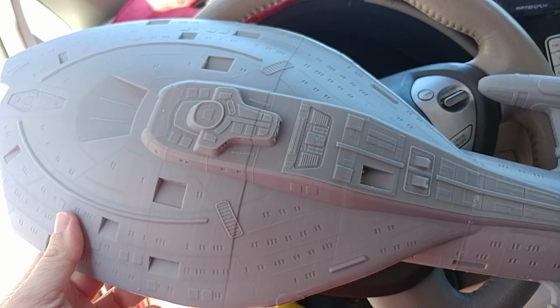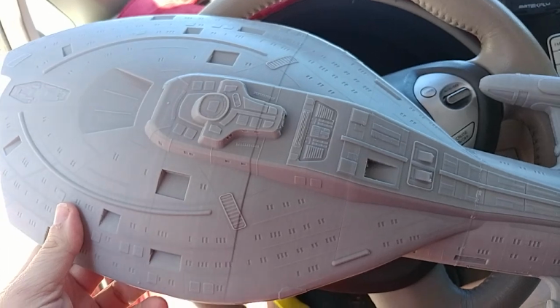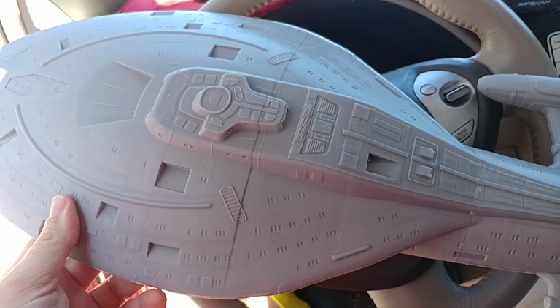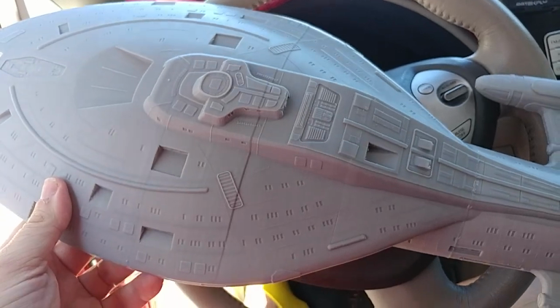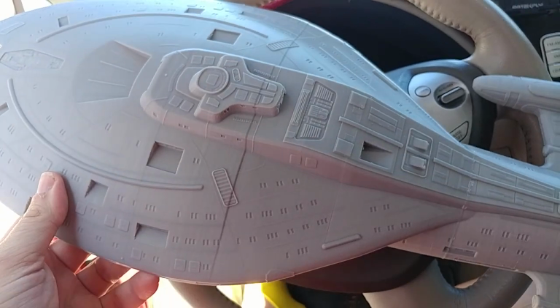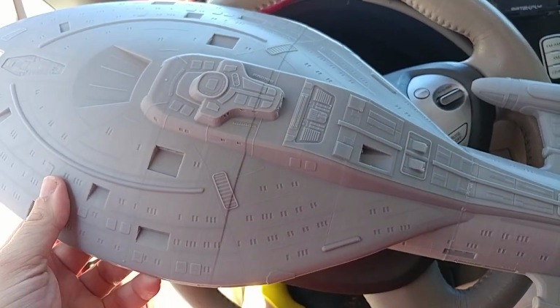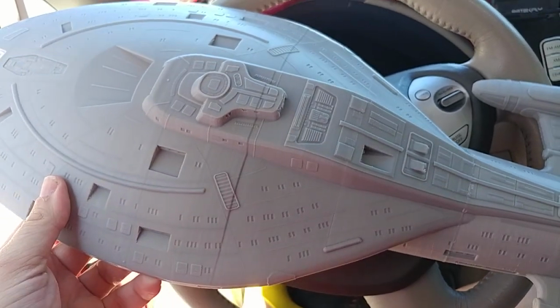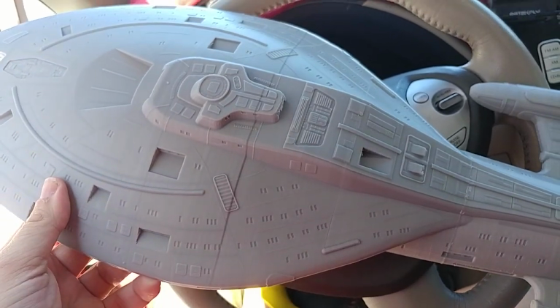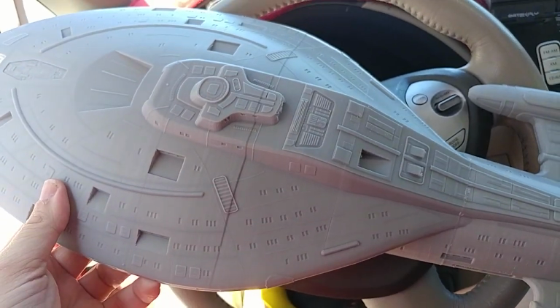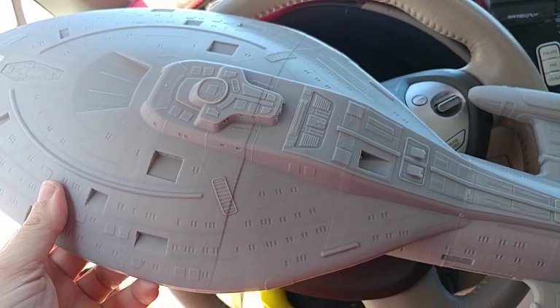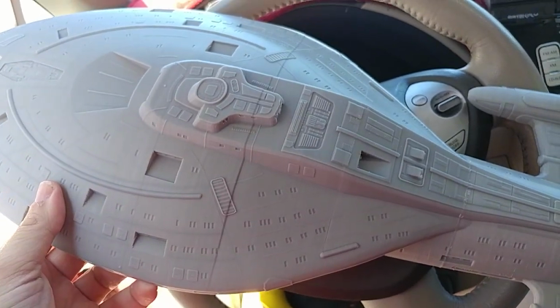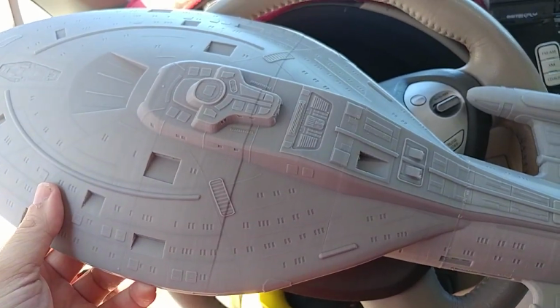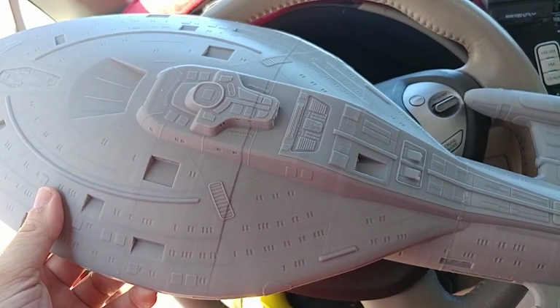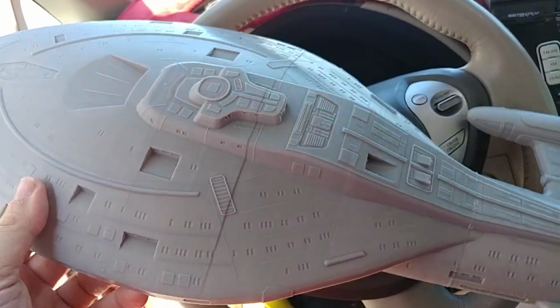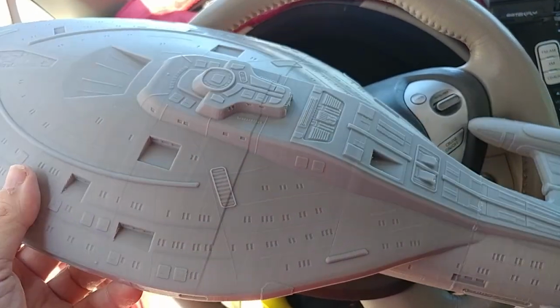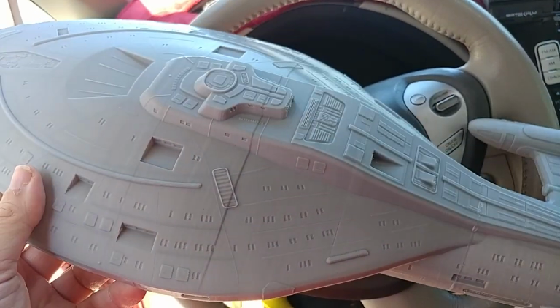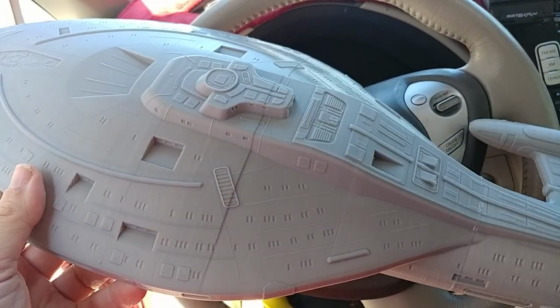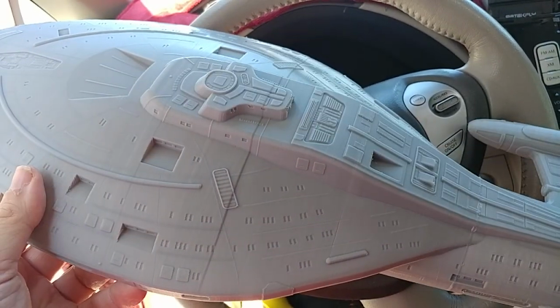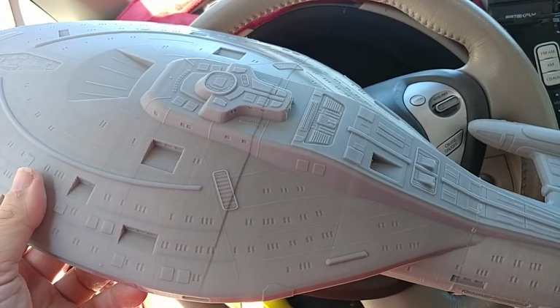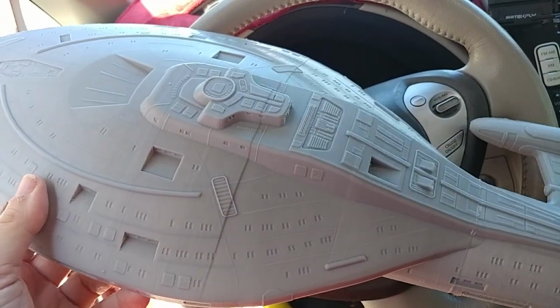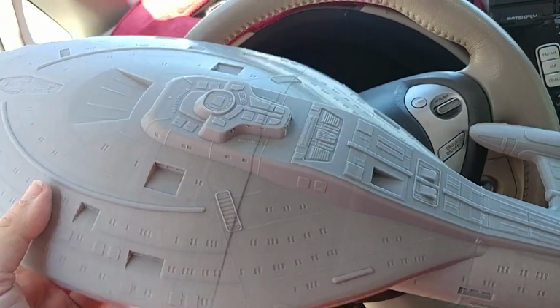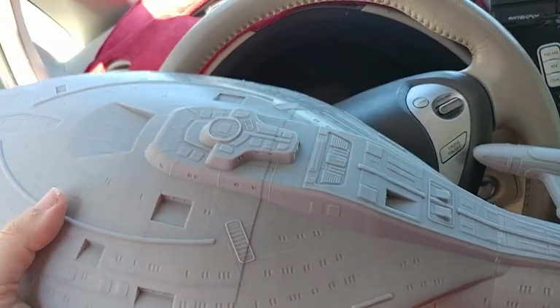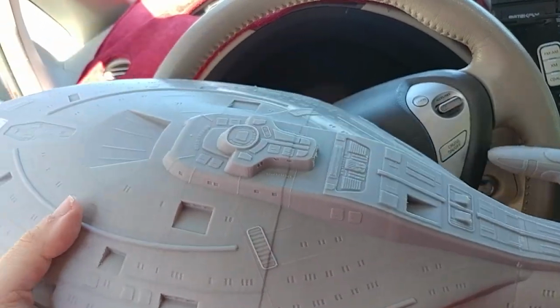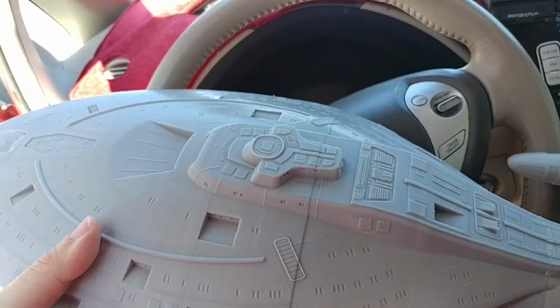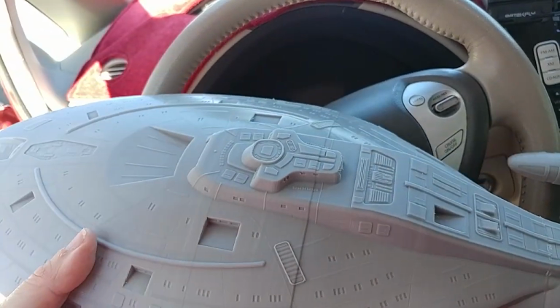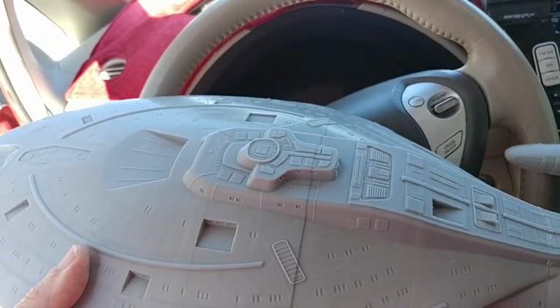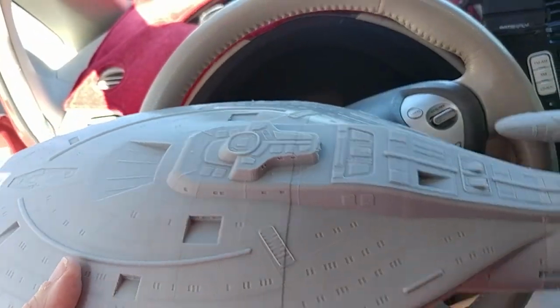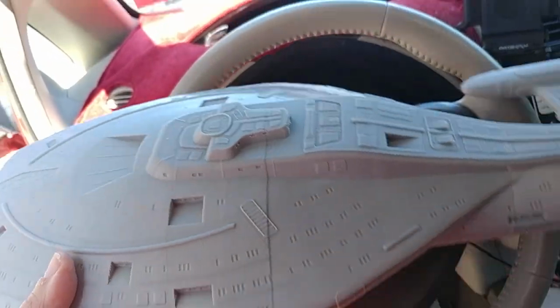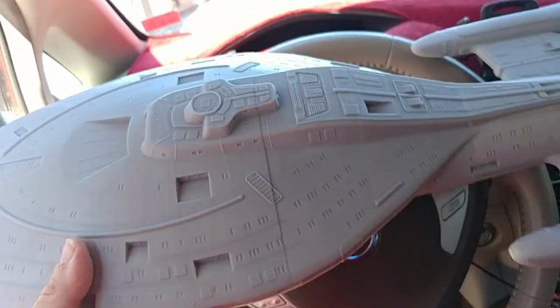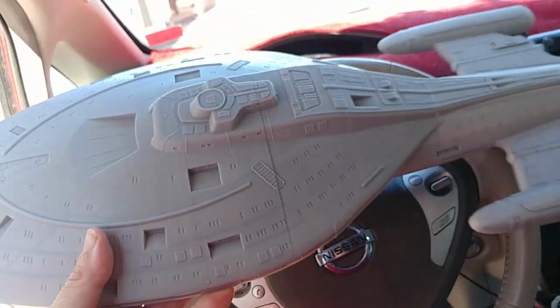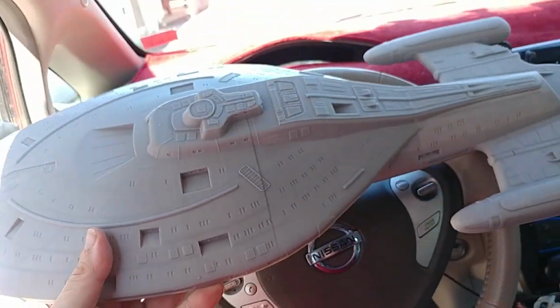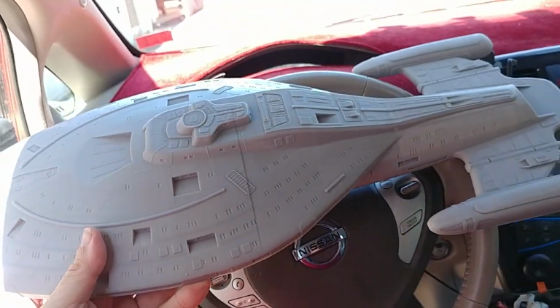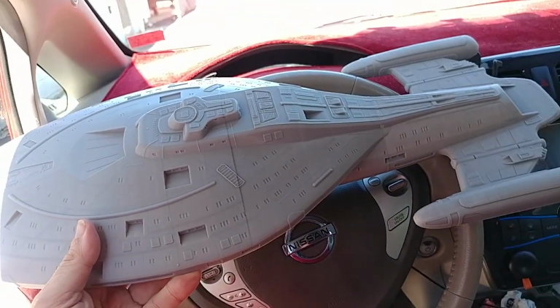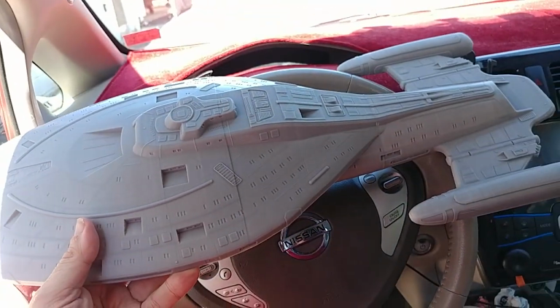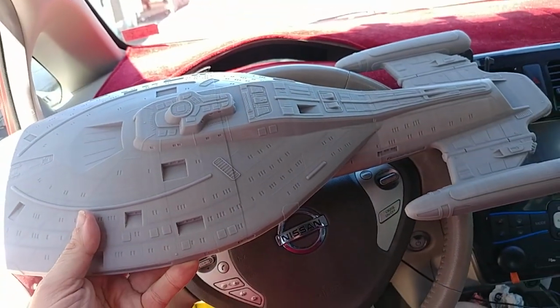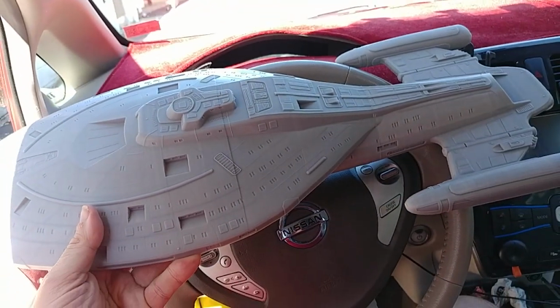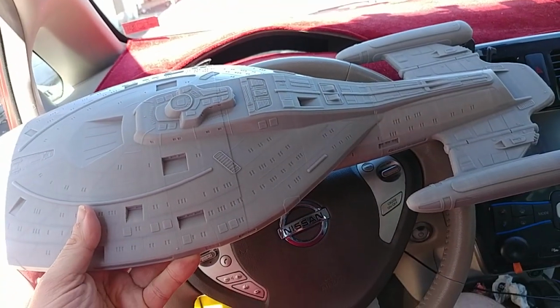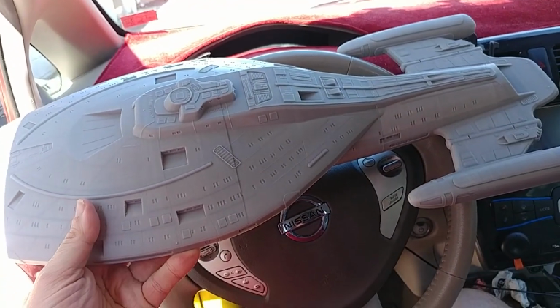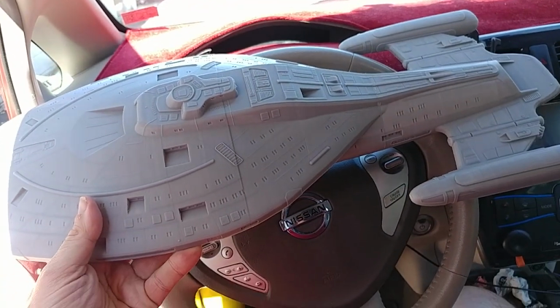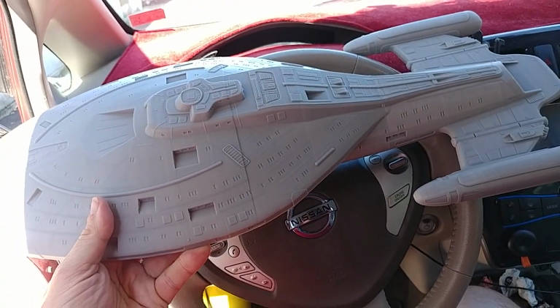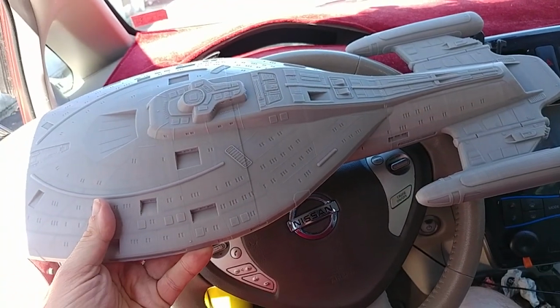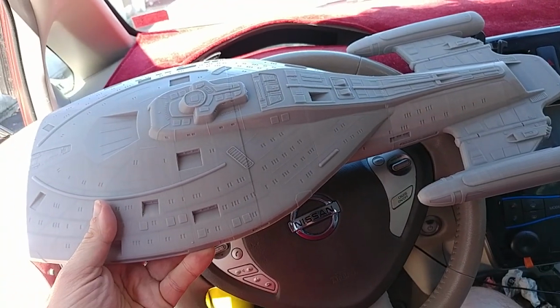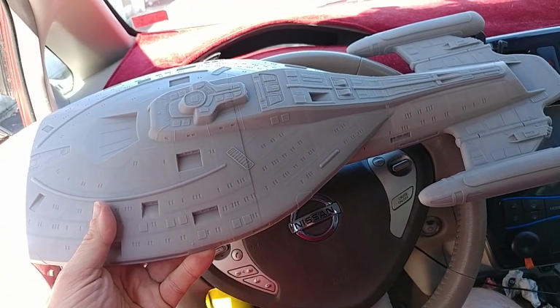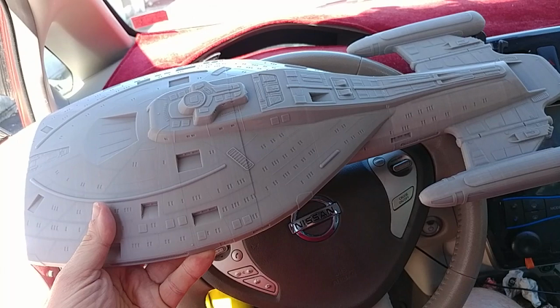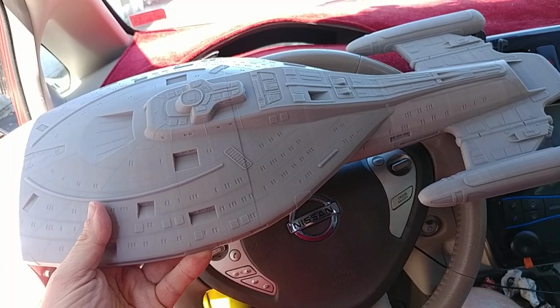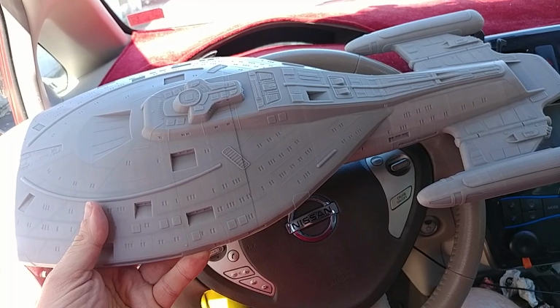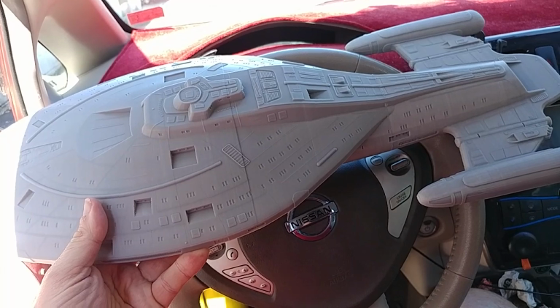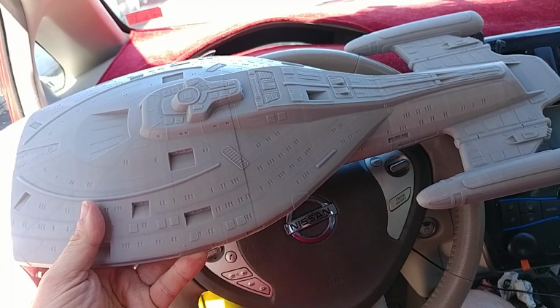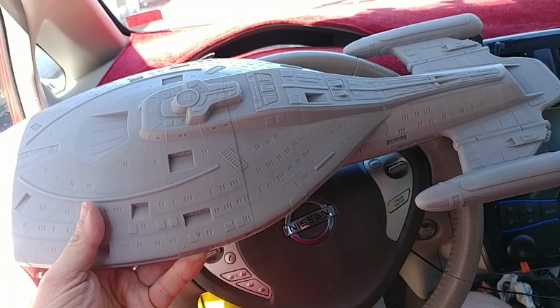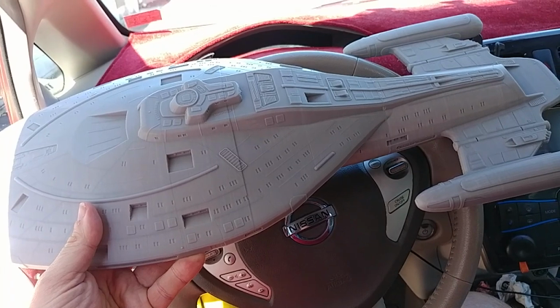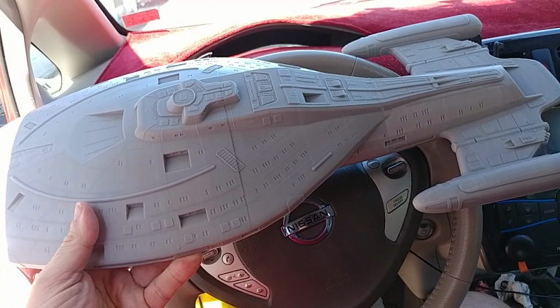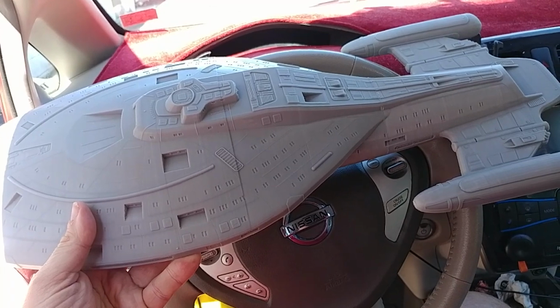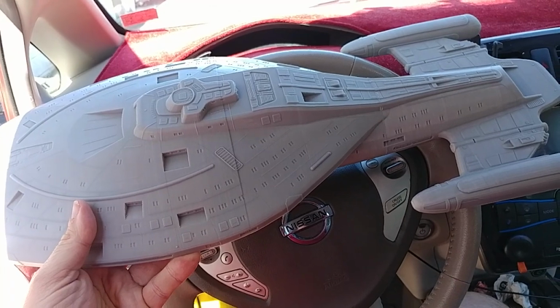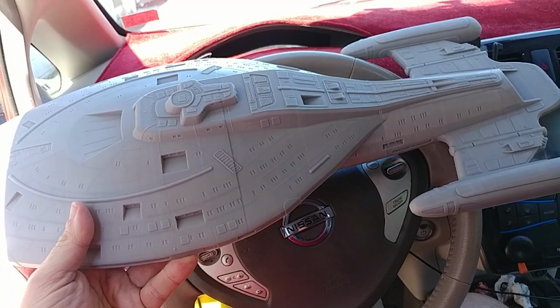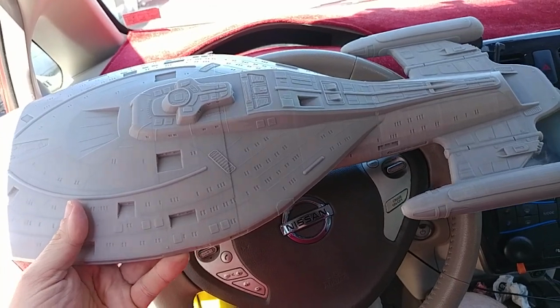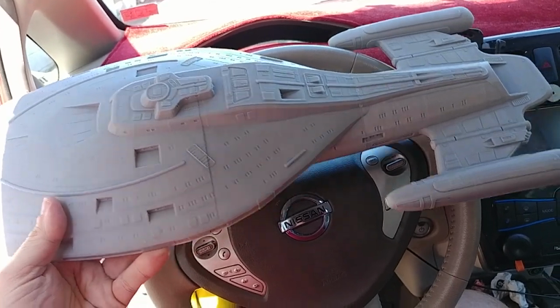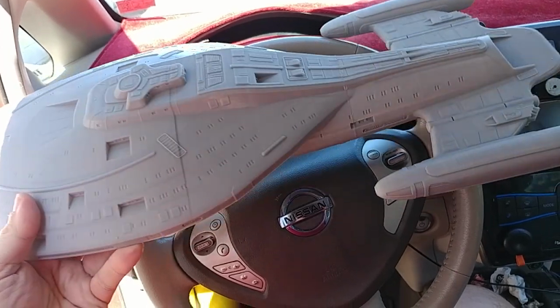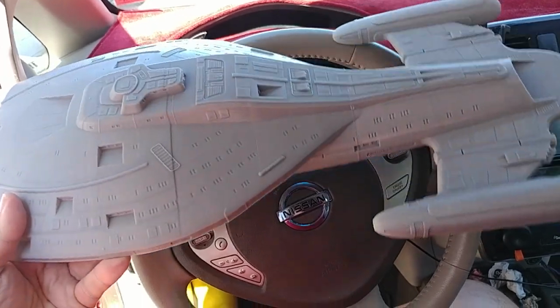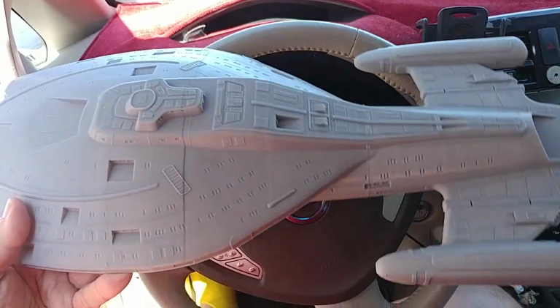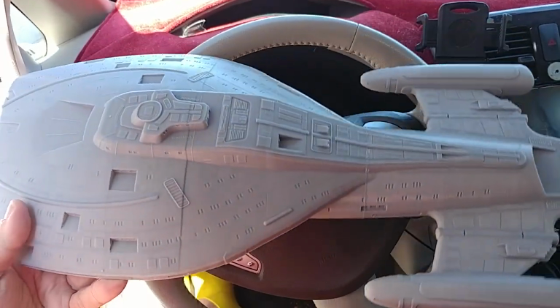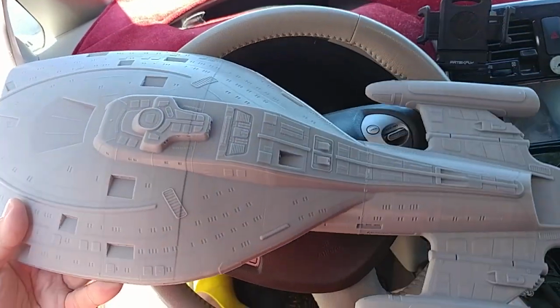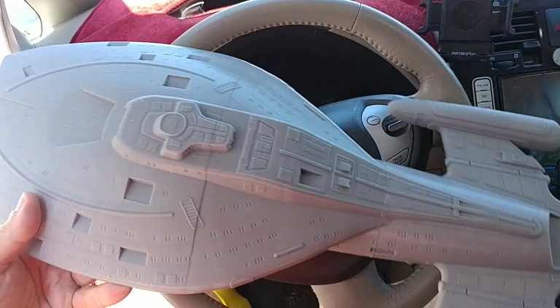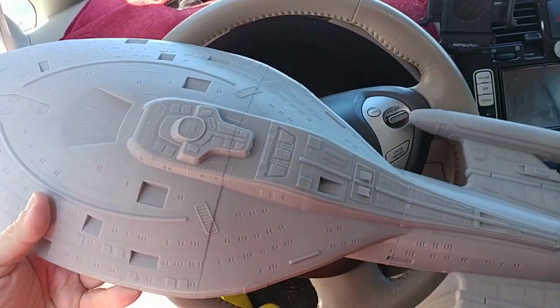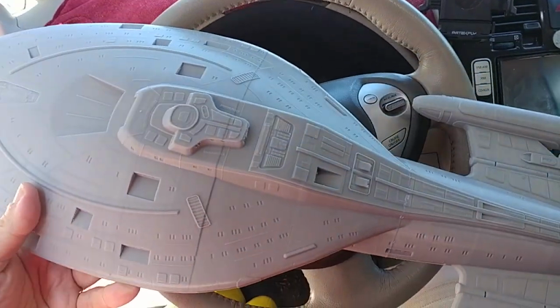Another small issue I'm having with Simplify 3D. First I printed my Voyager and it came out stunning — very, very pleased.